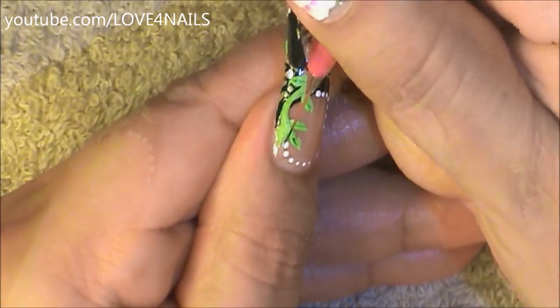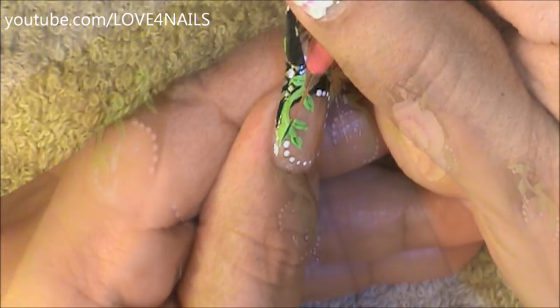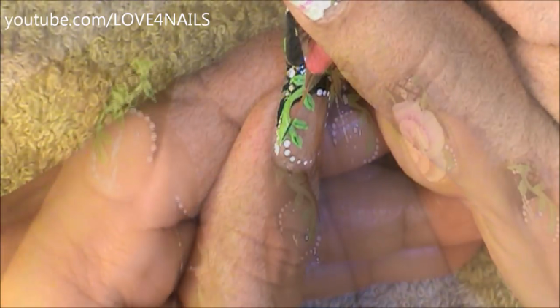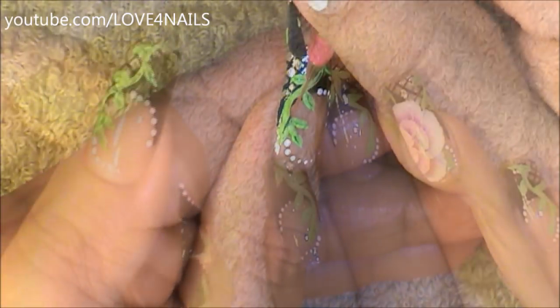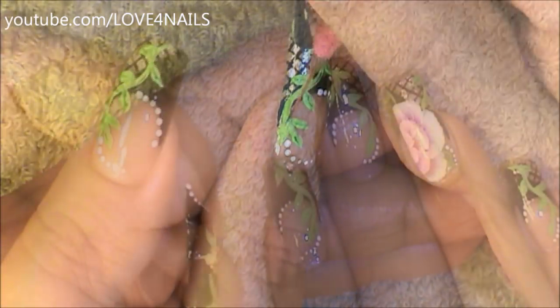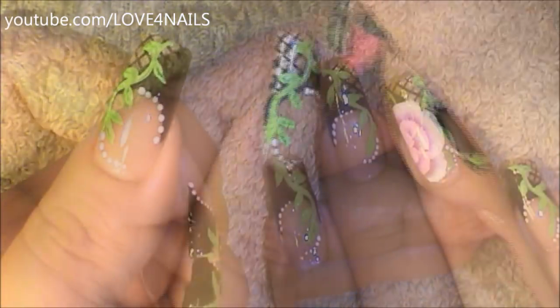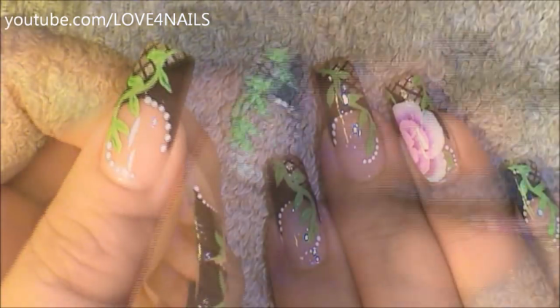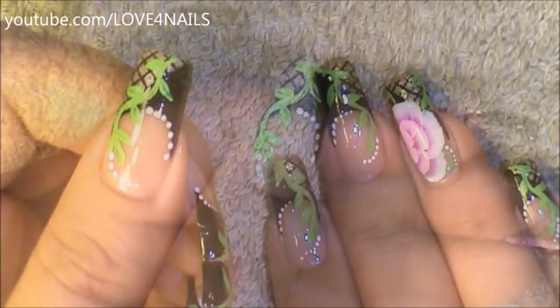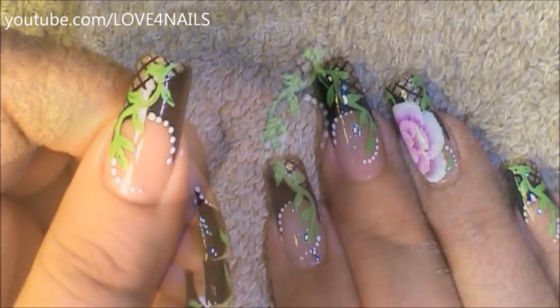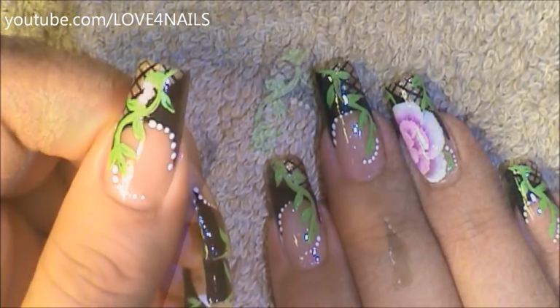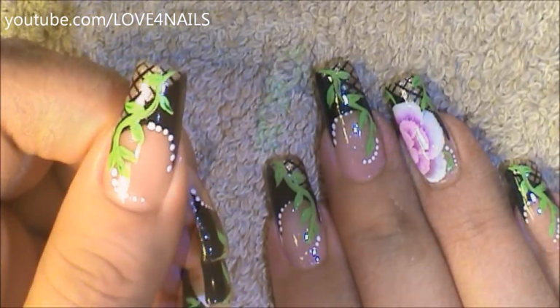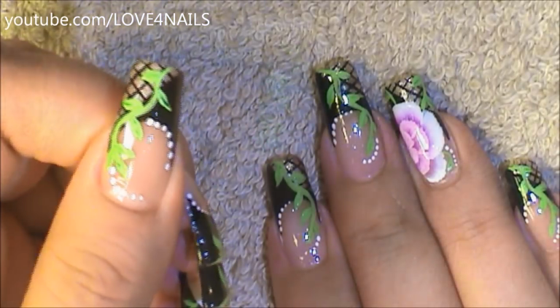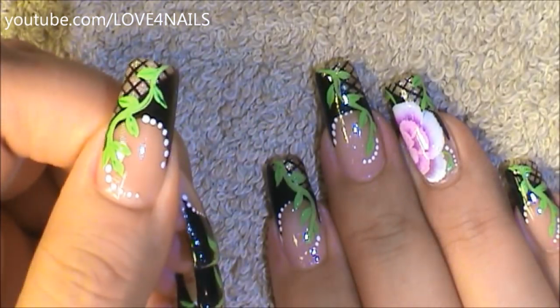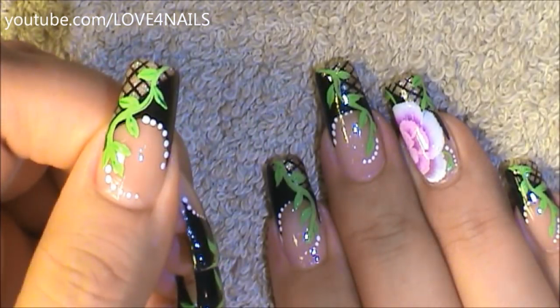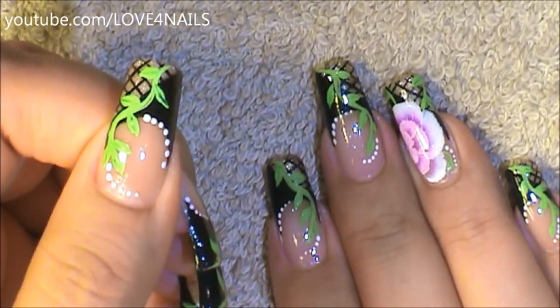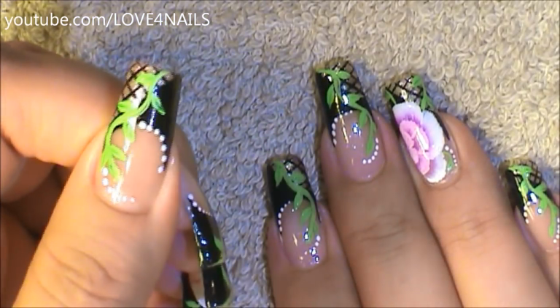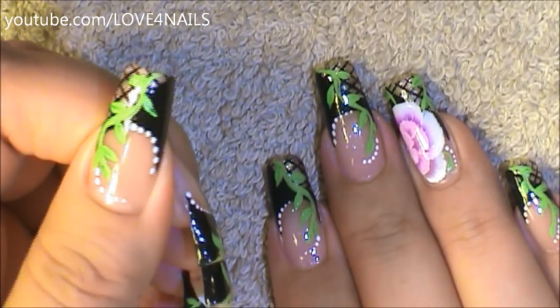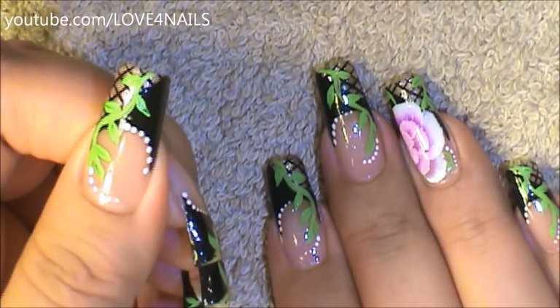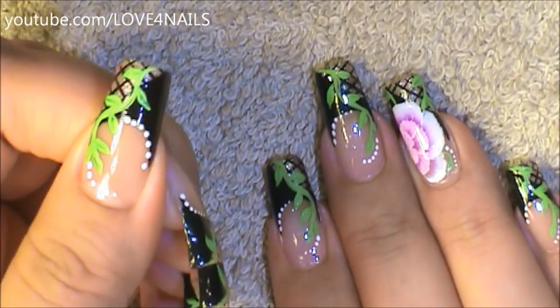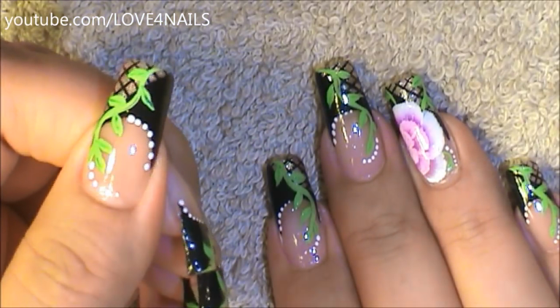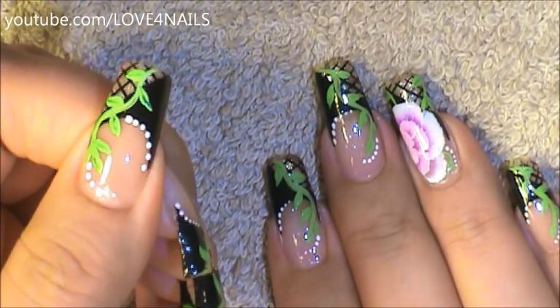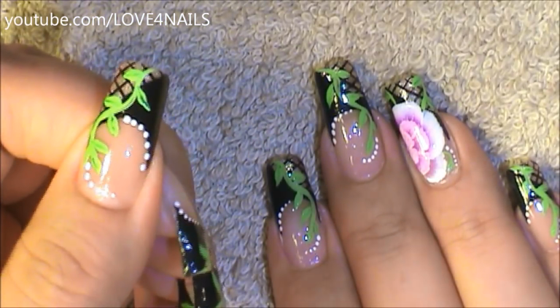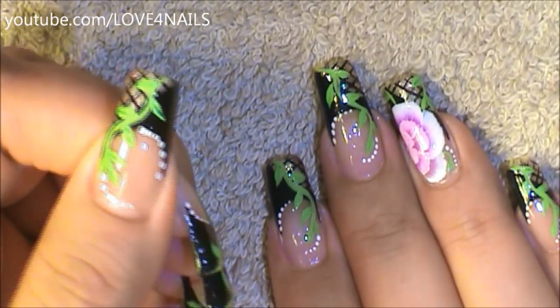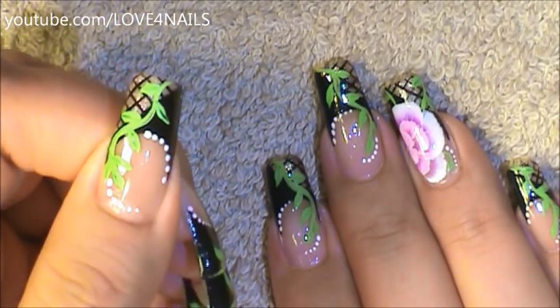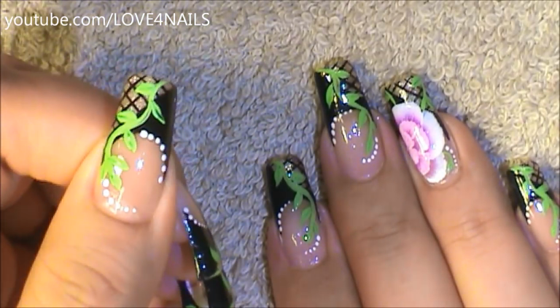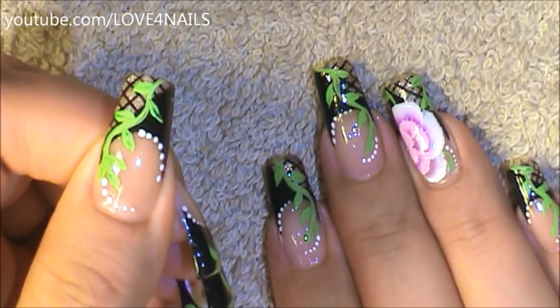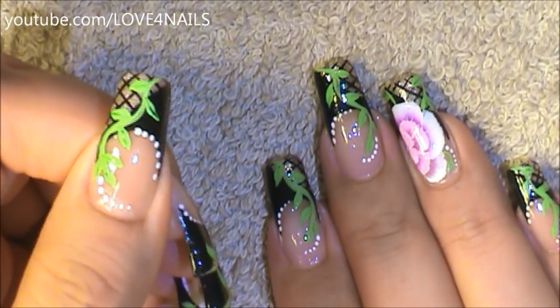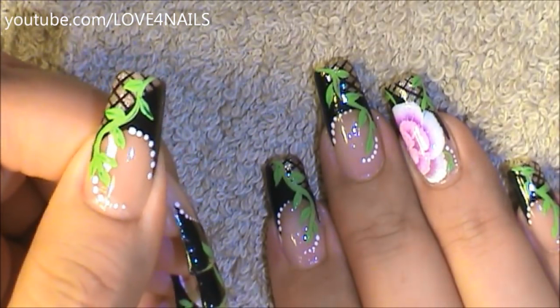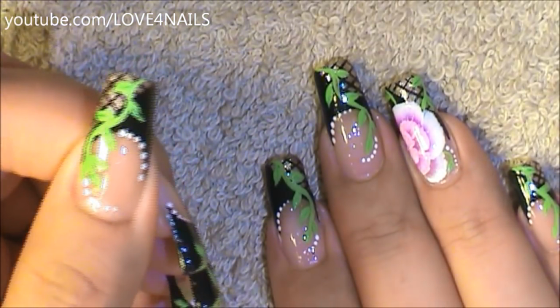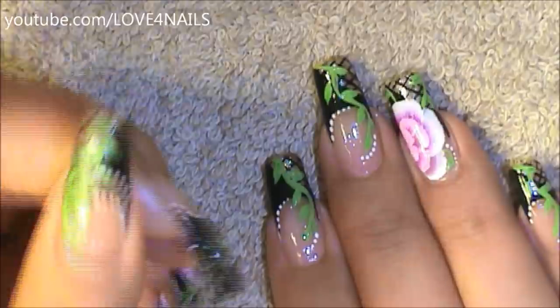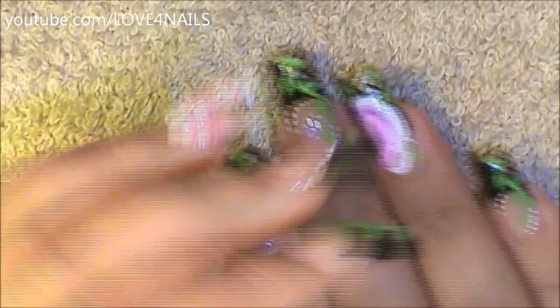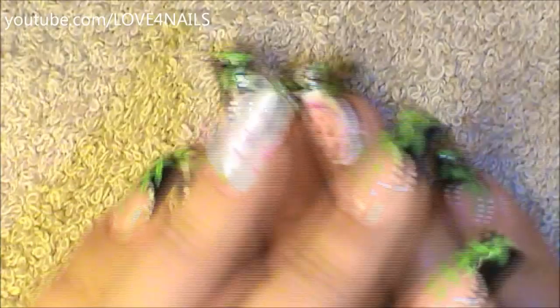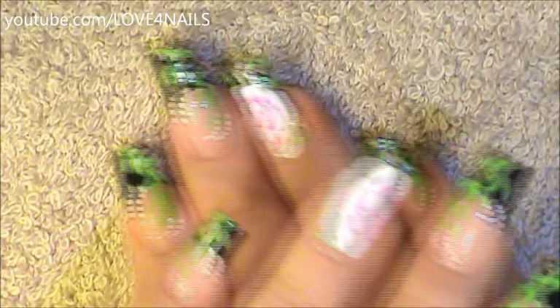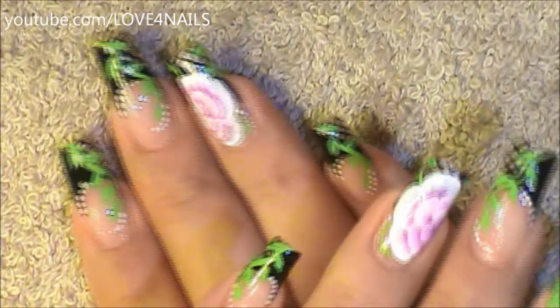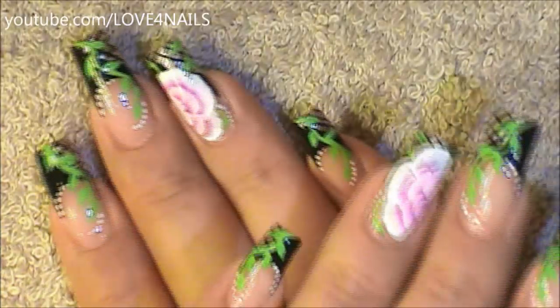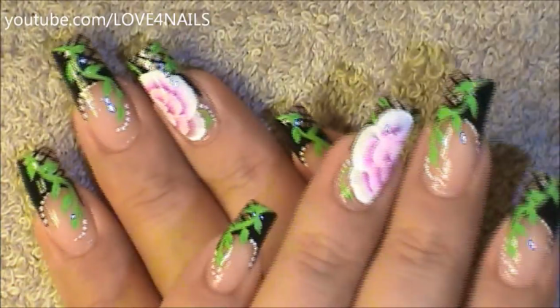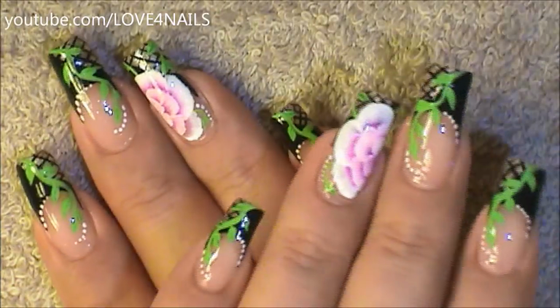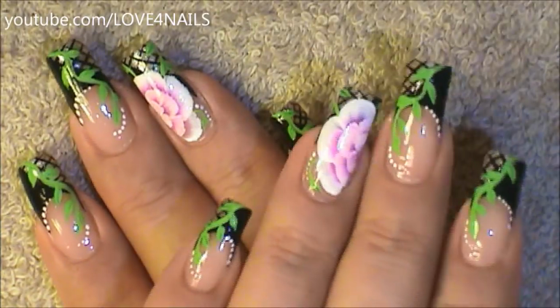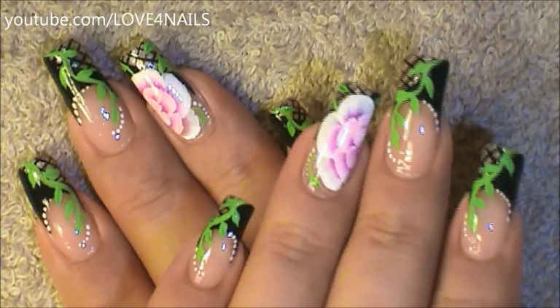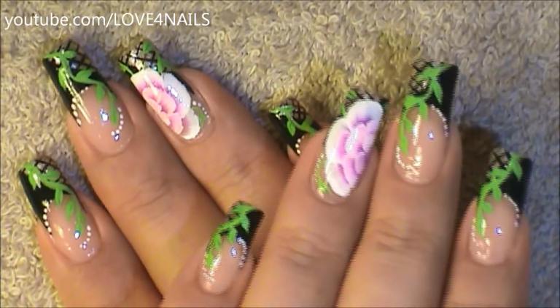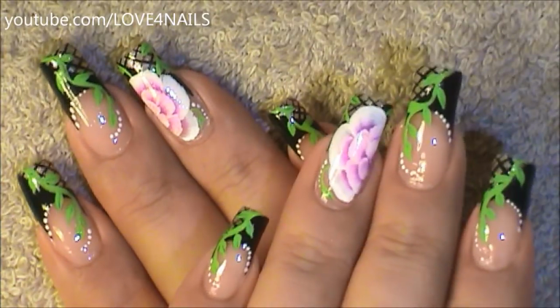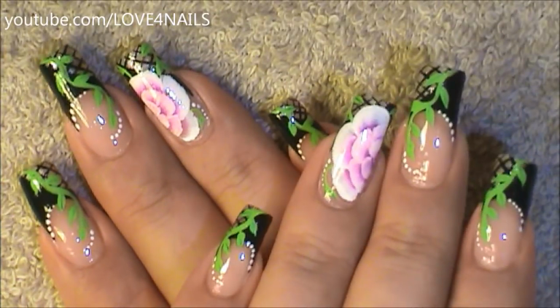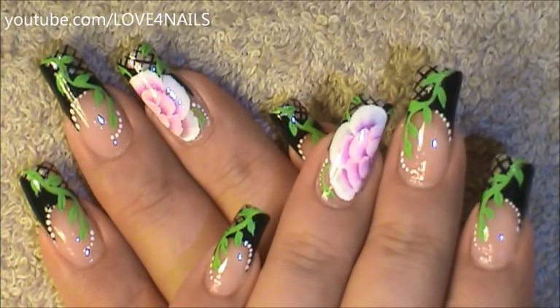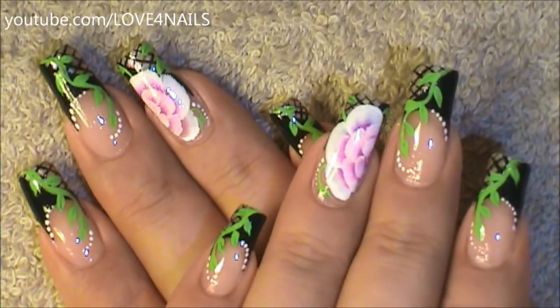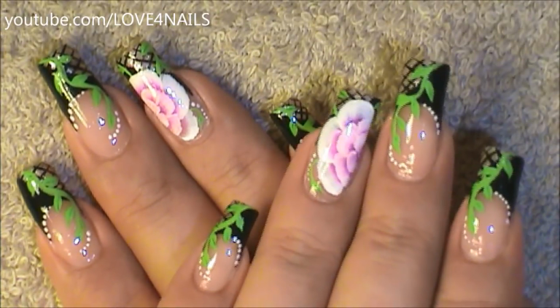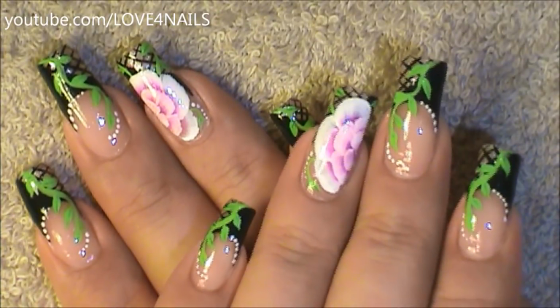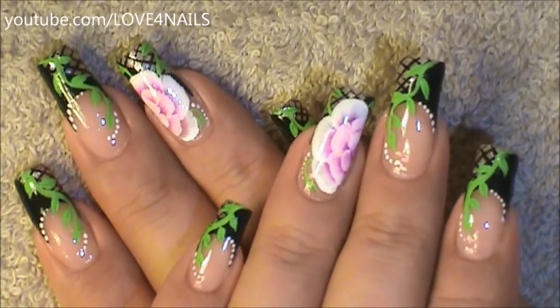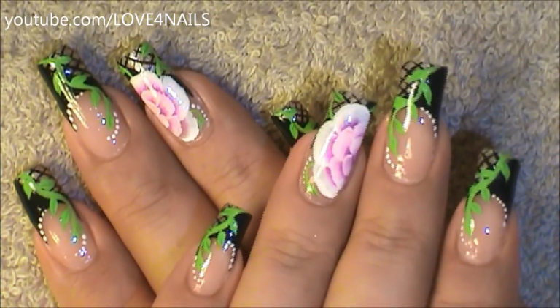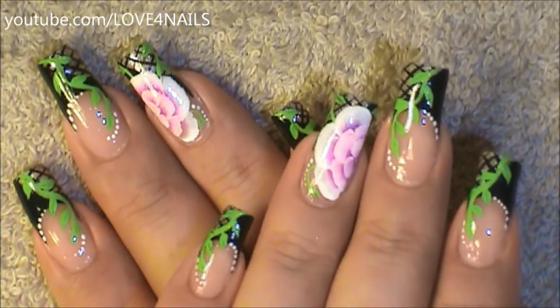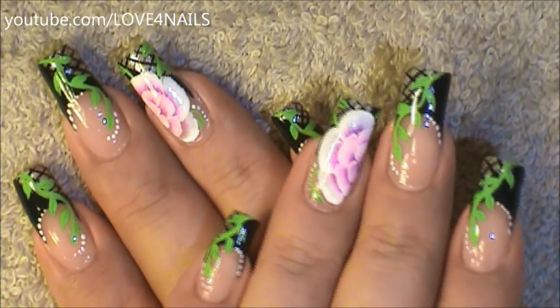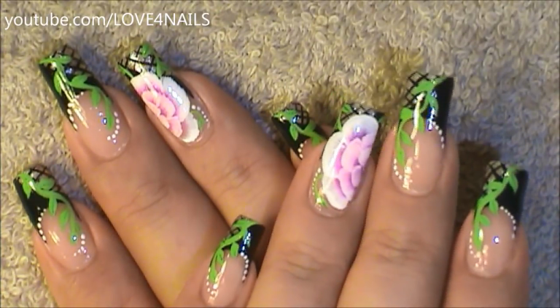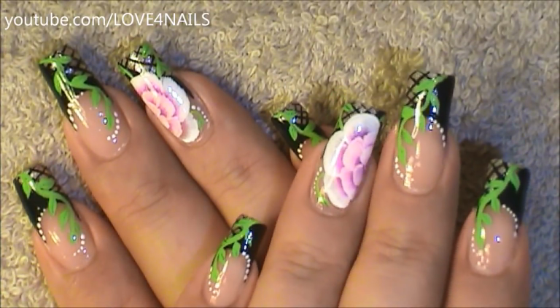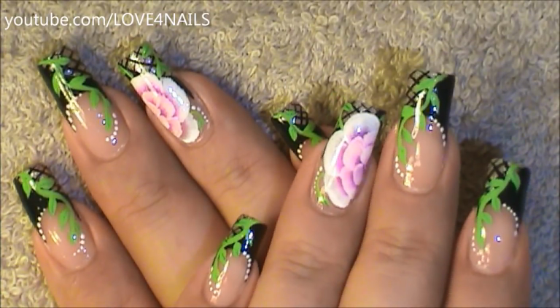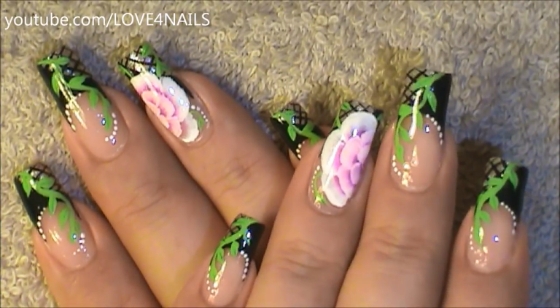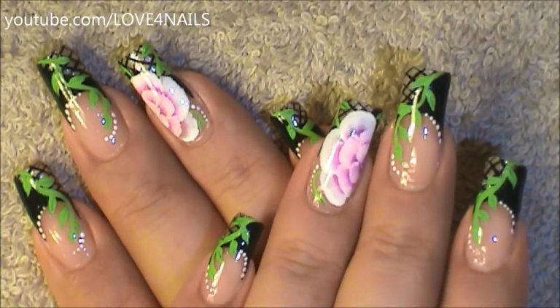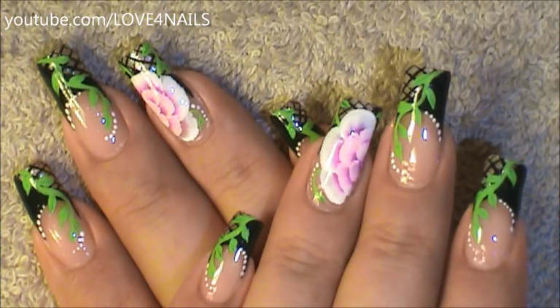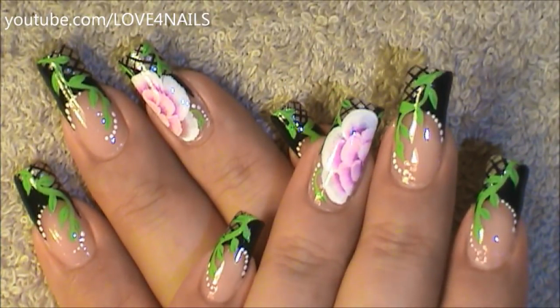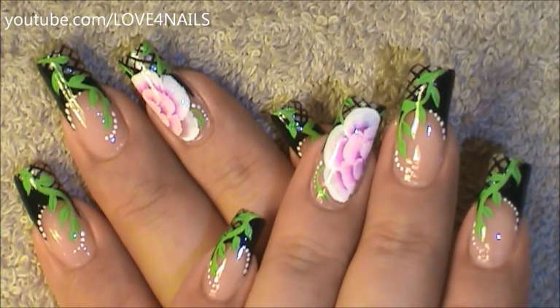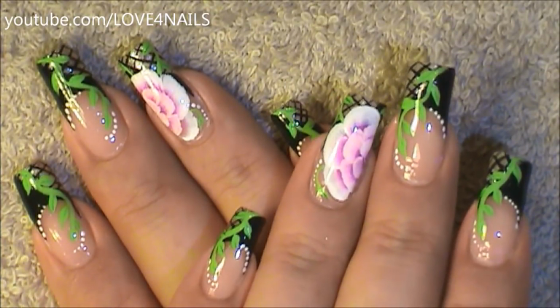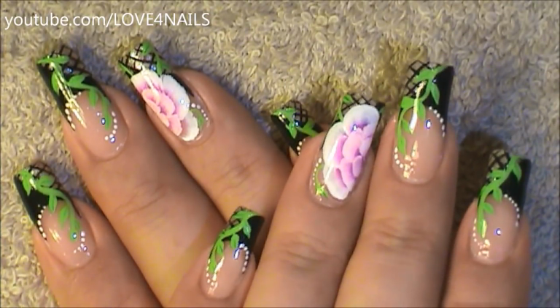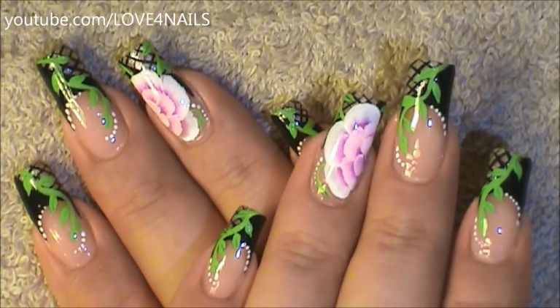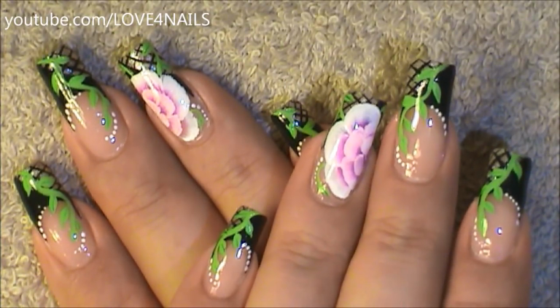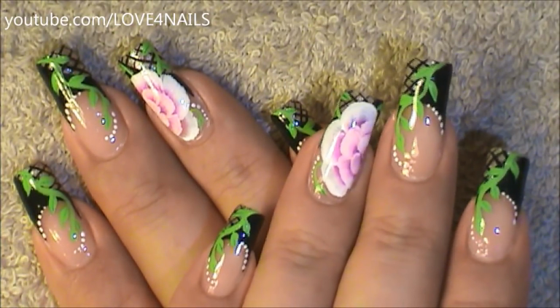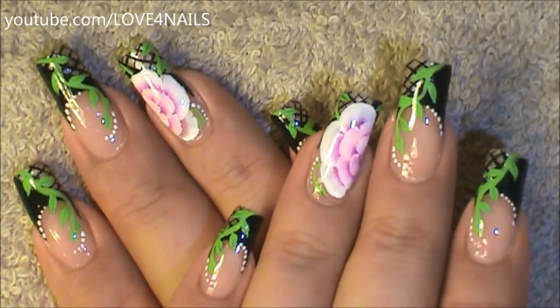And that's it for painting the green vine part of this nail art design. Now let's move over to painting the one stroke flower part of this nail art design.